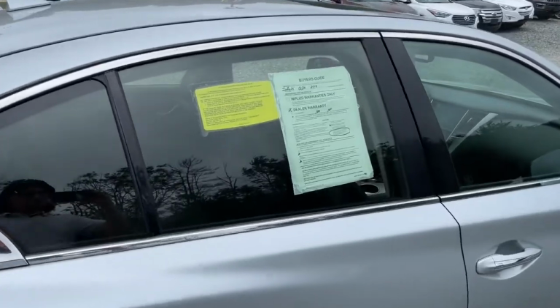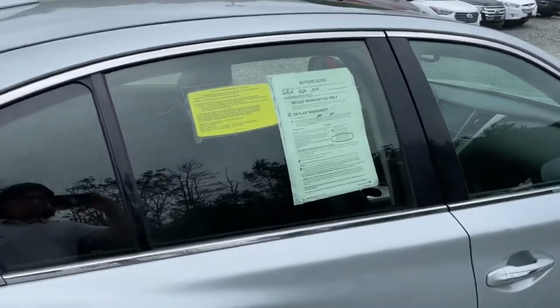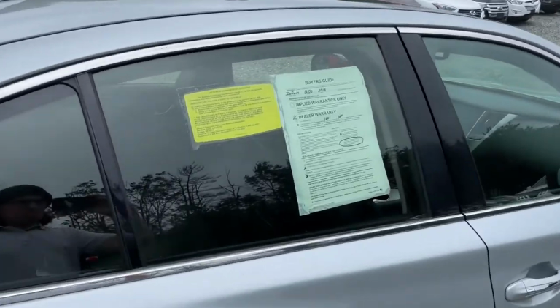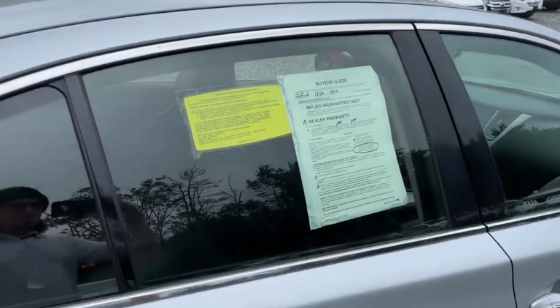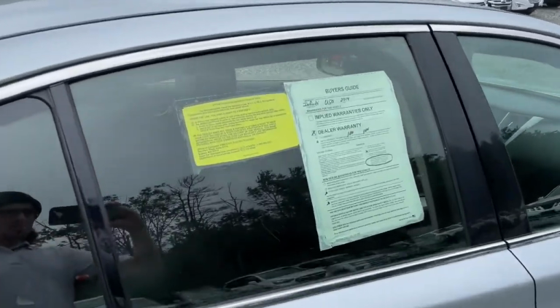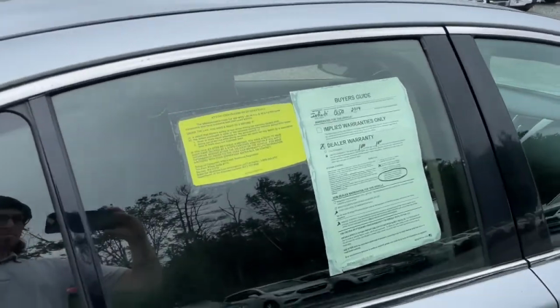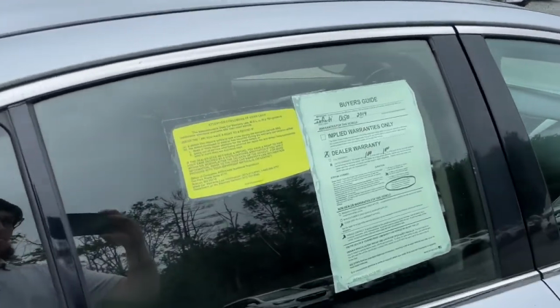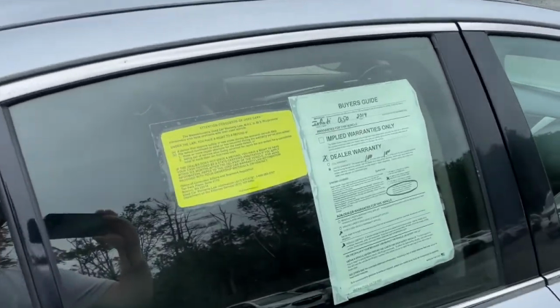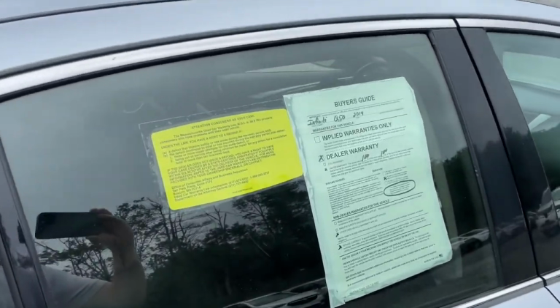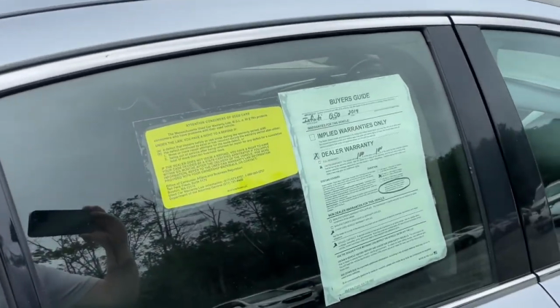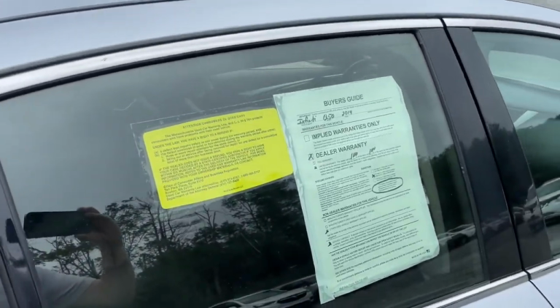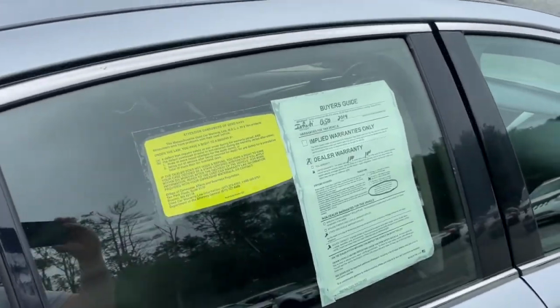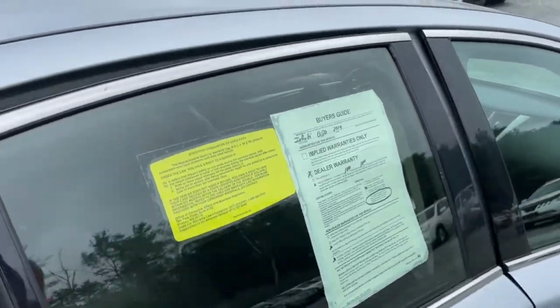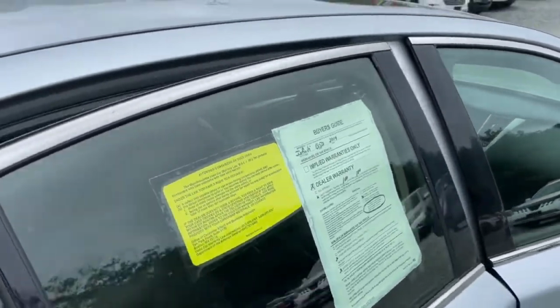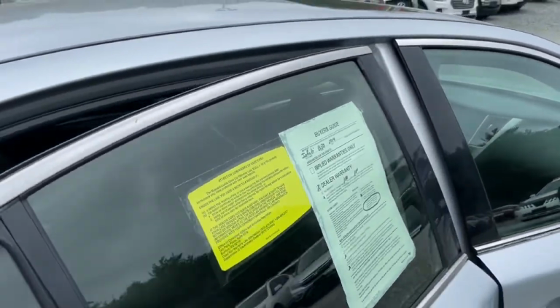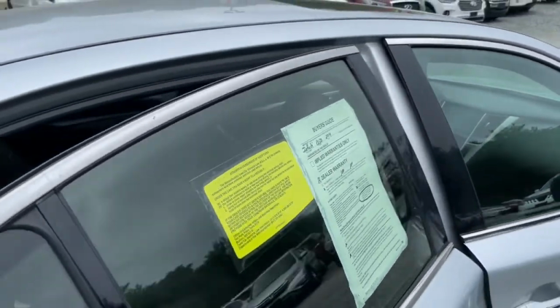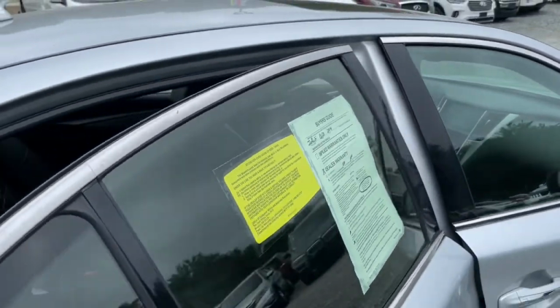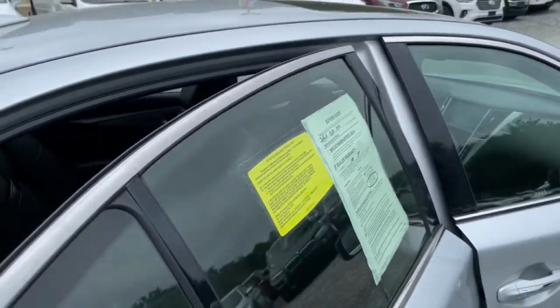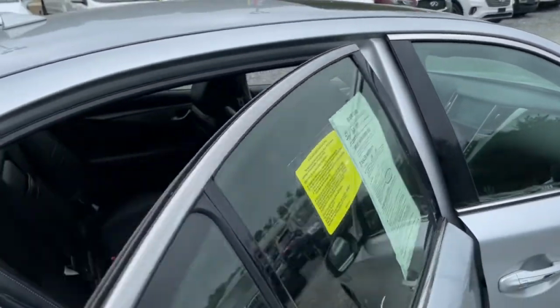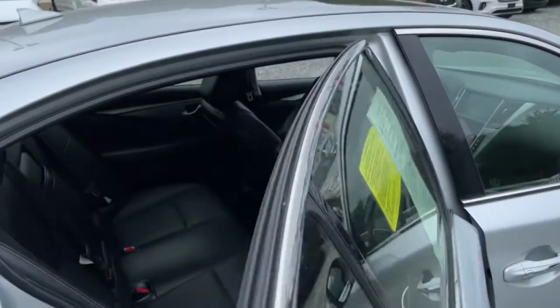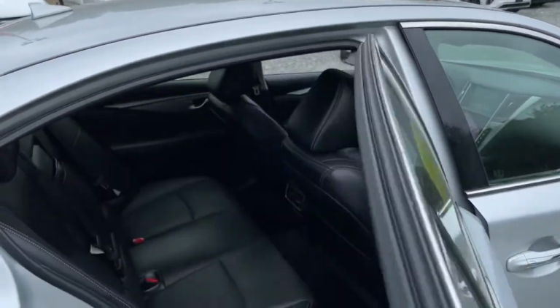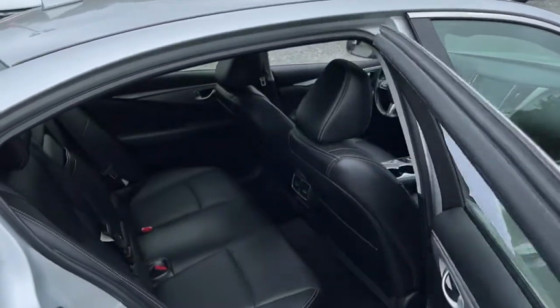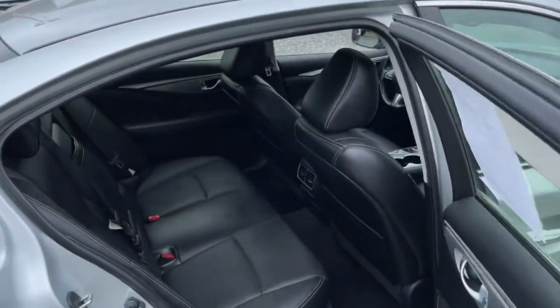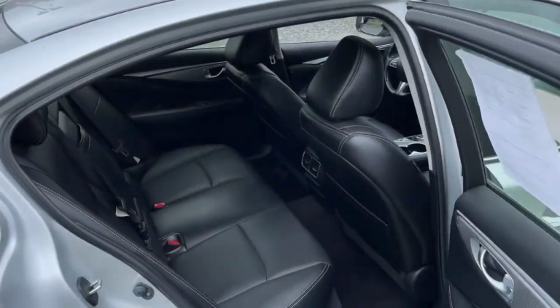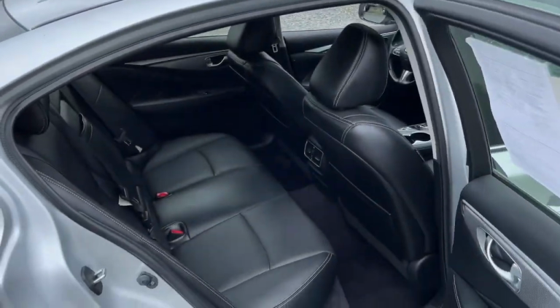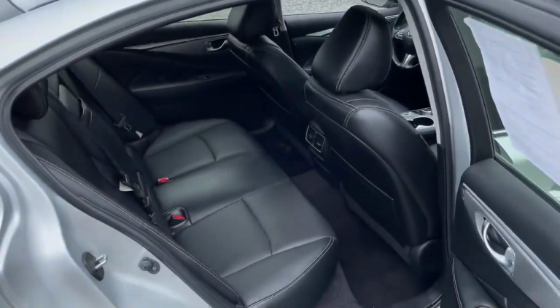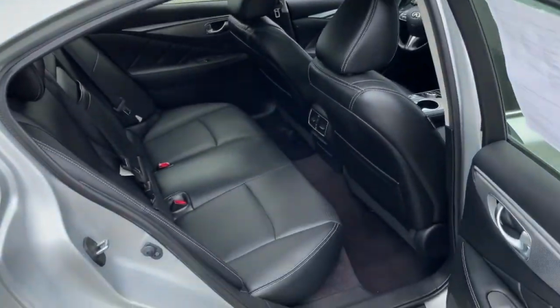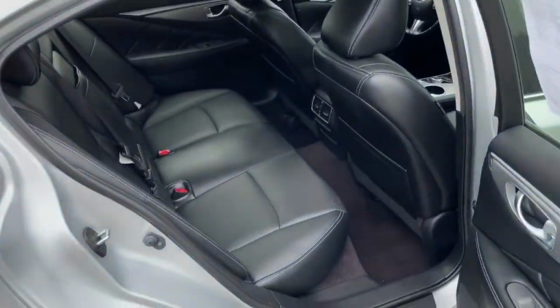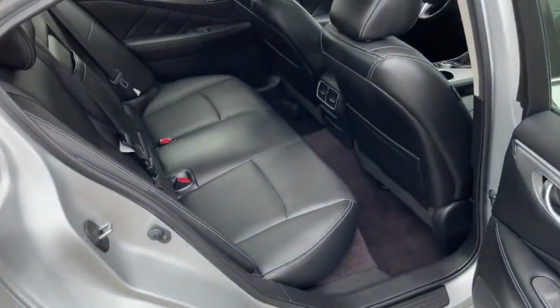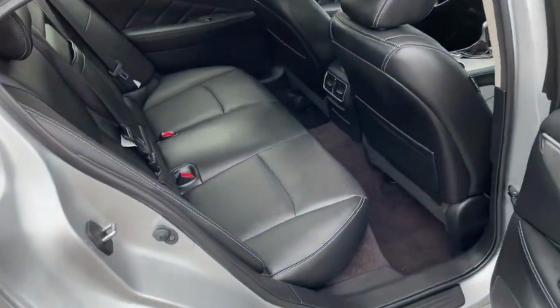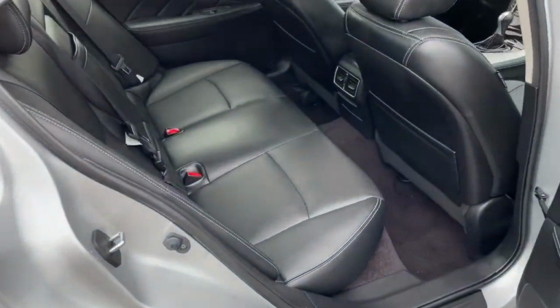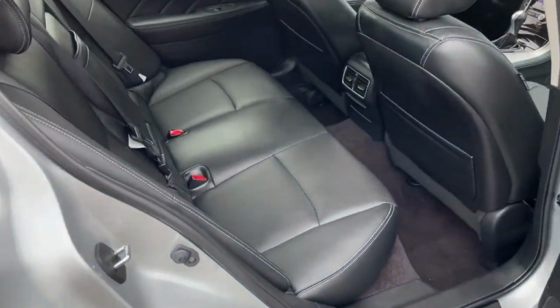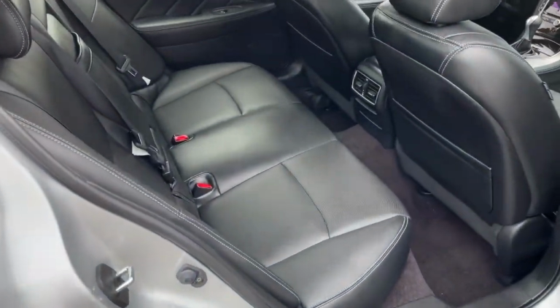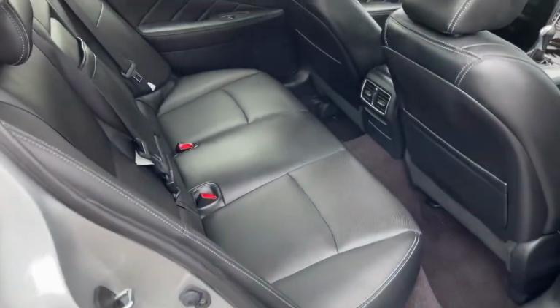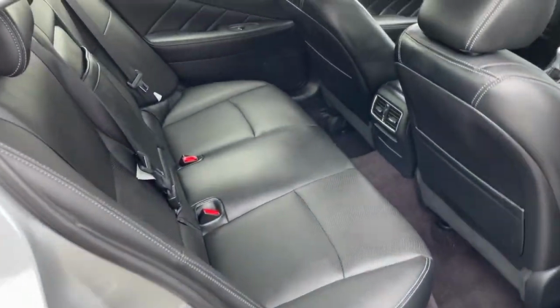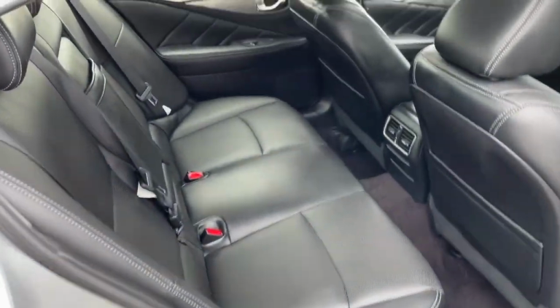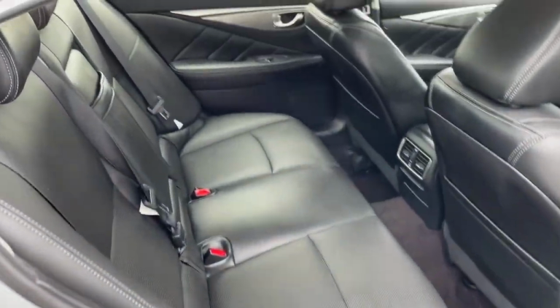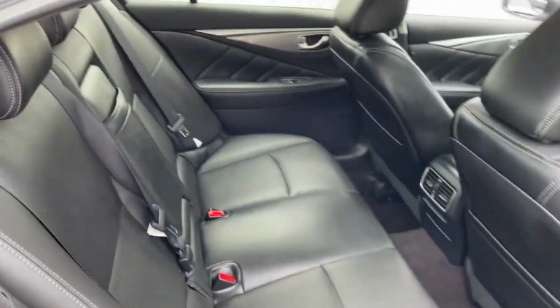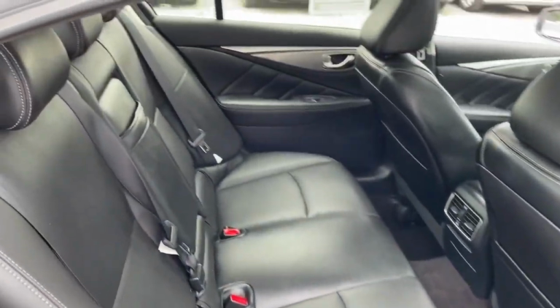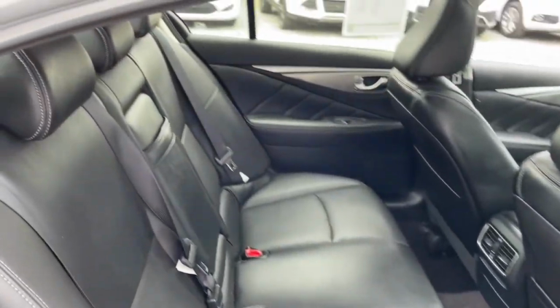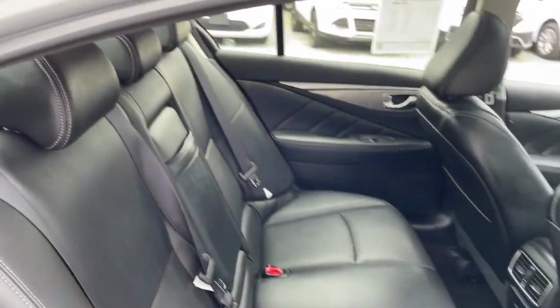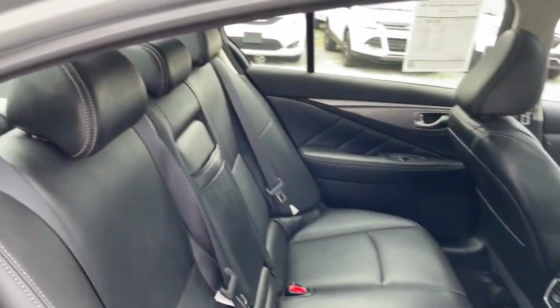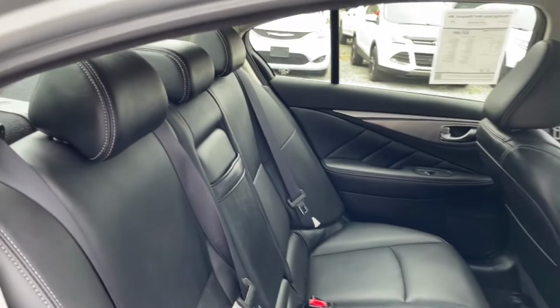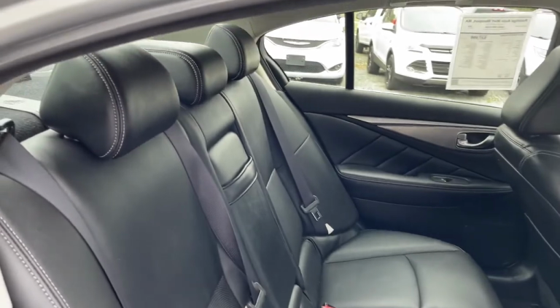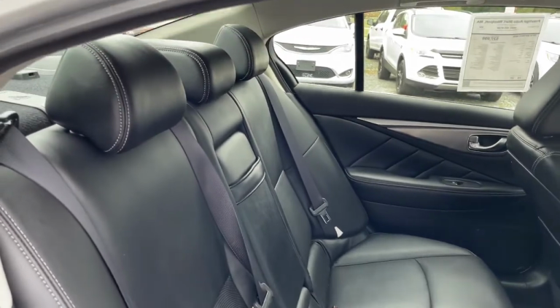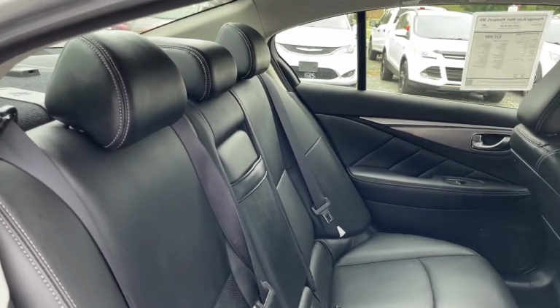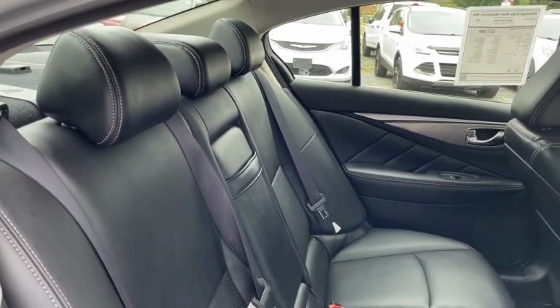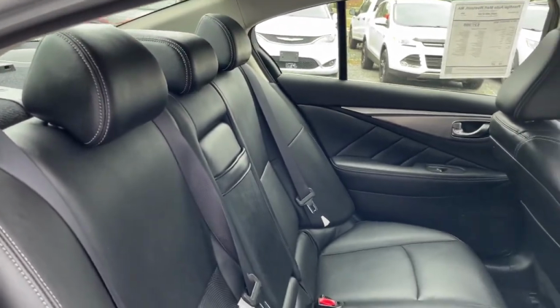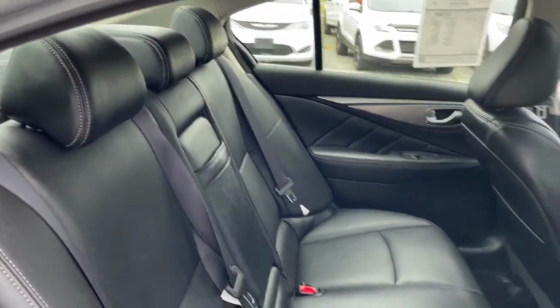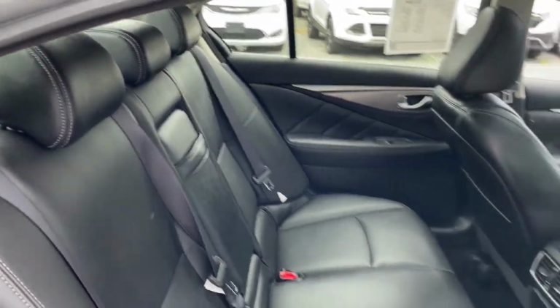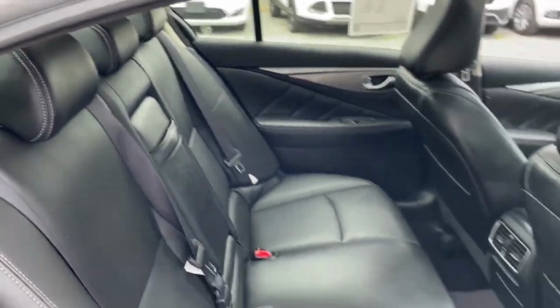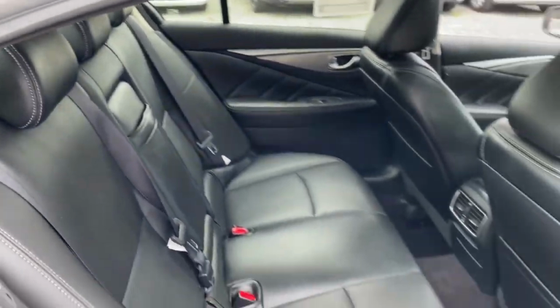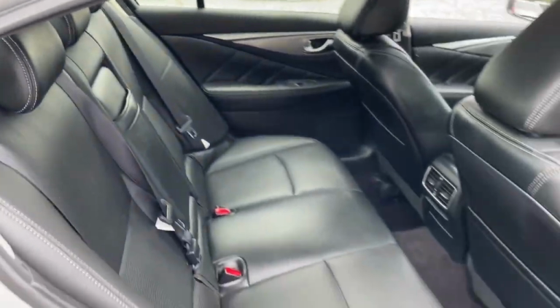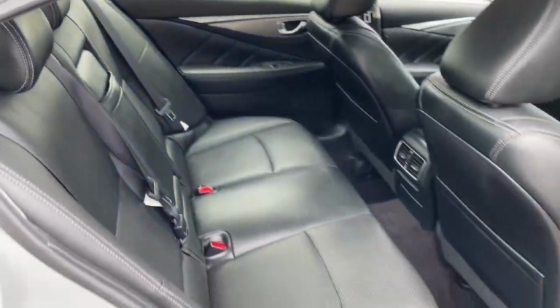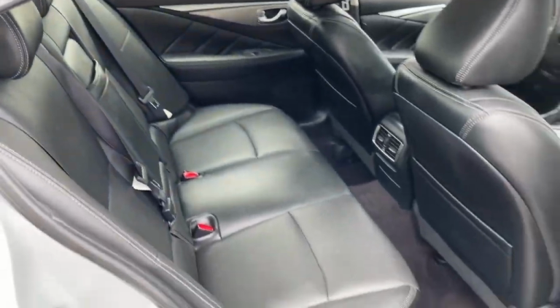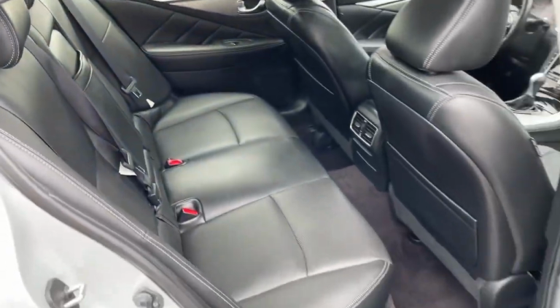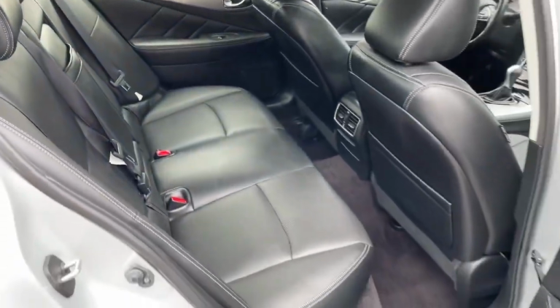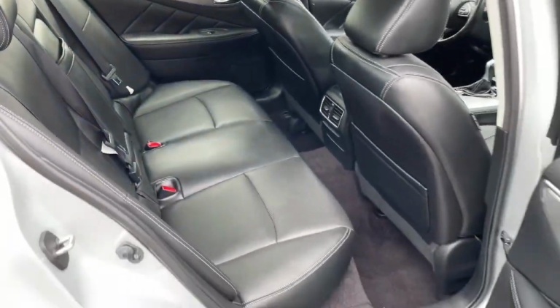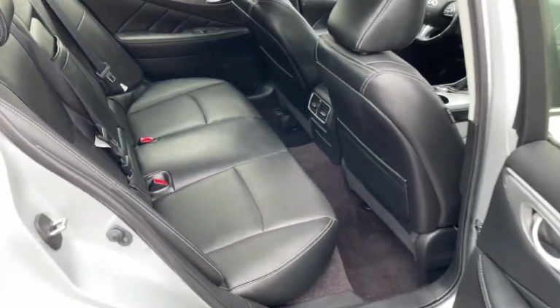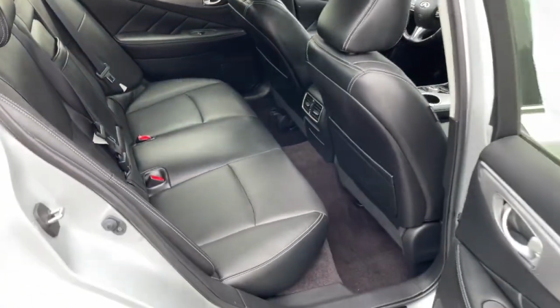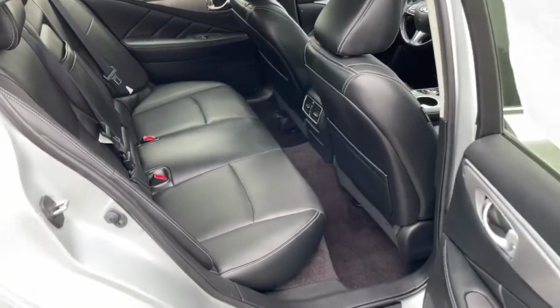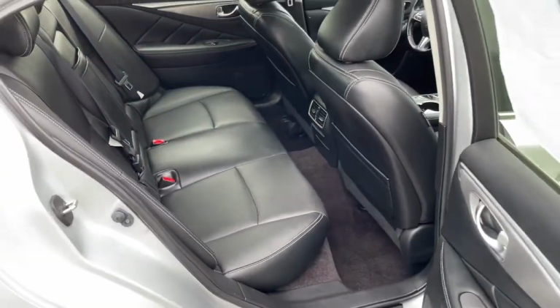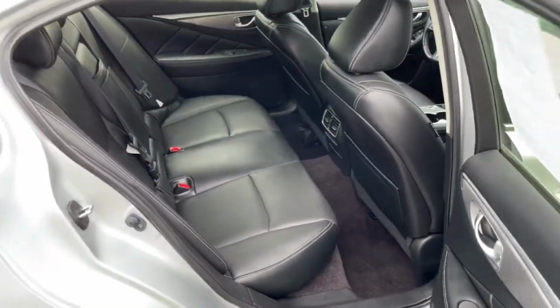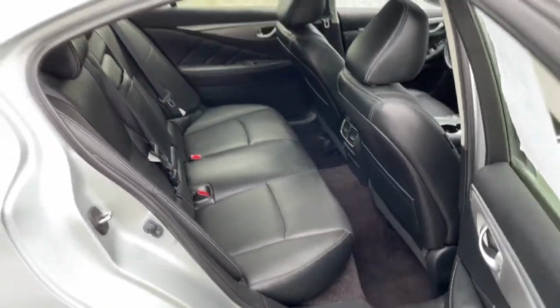You deserve the luxury this Q50 has to offer. Our team will give you an outstanding test drive experience. Stop in today.